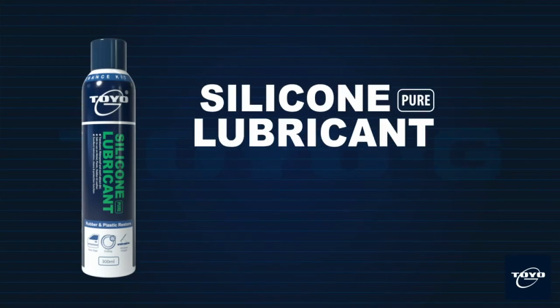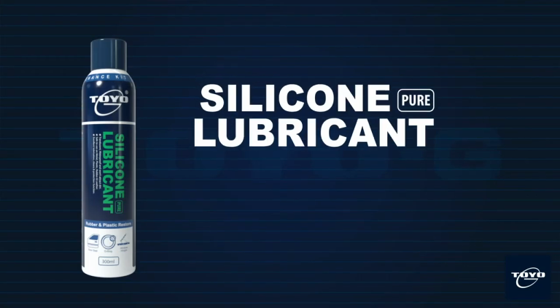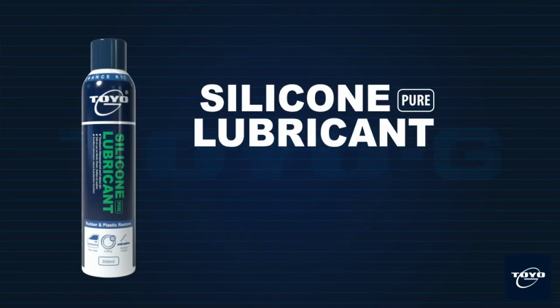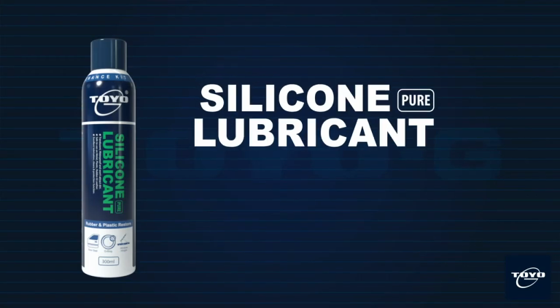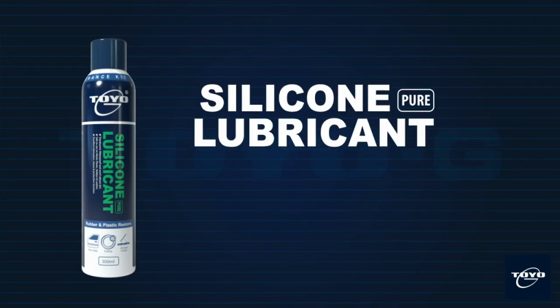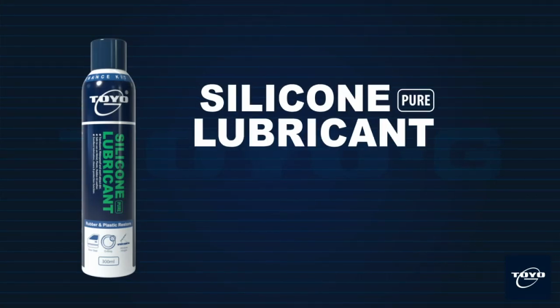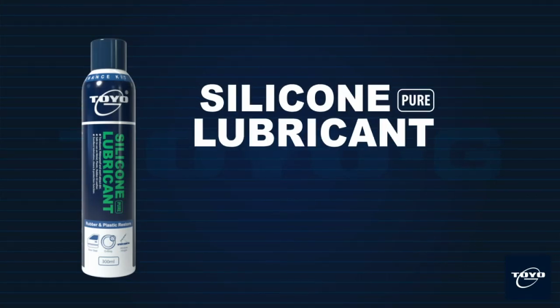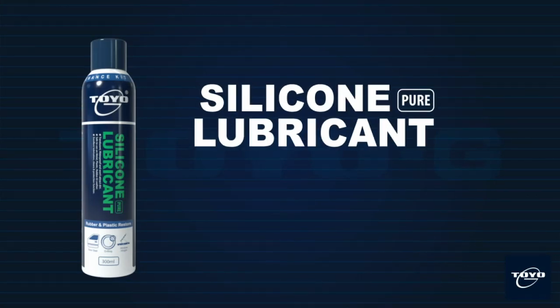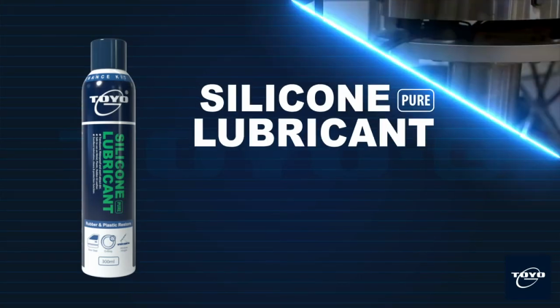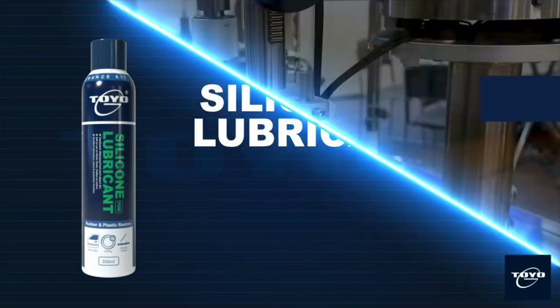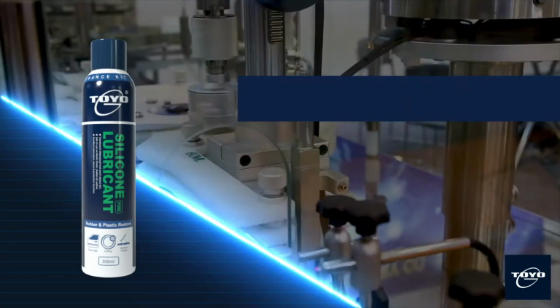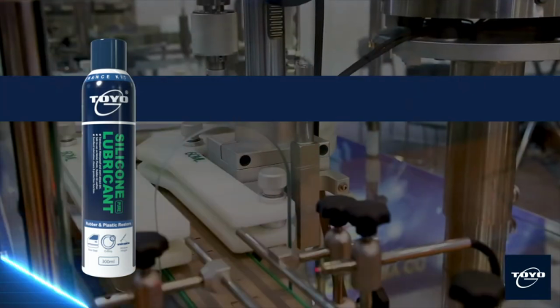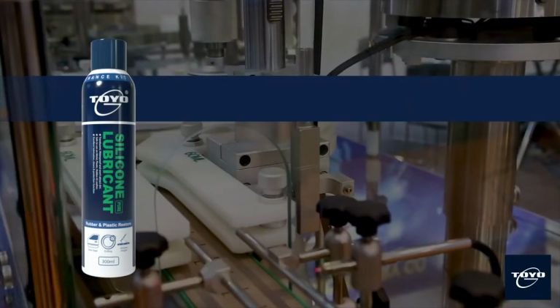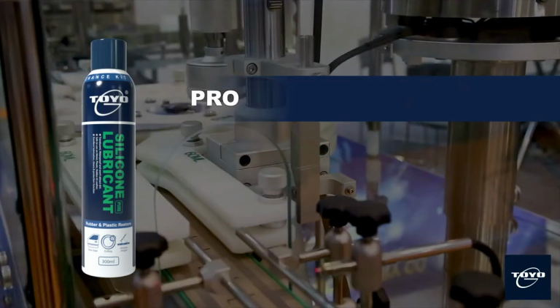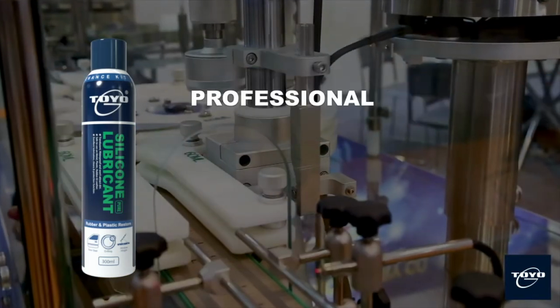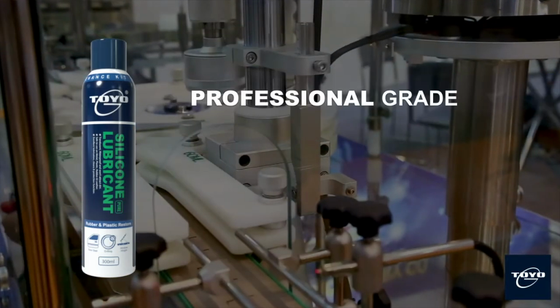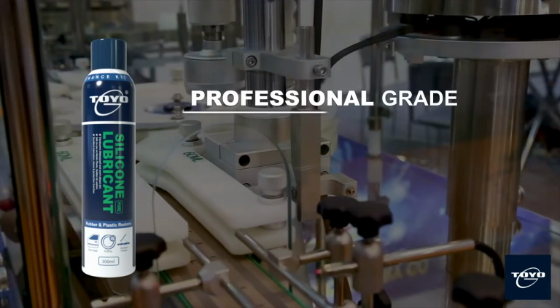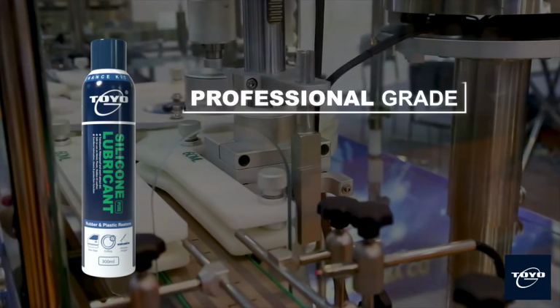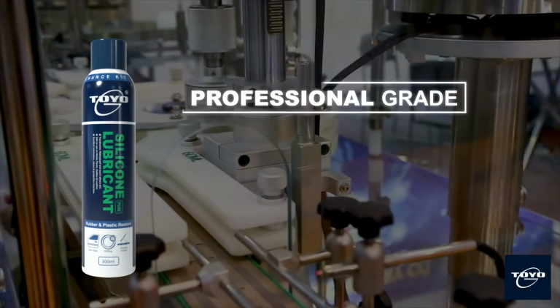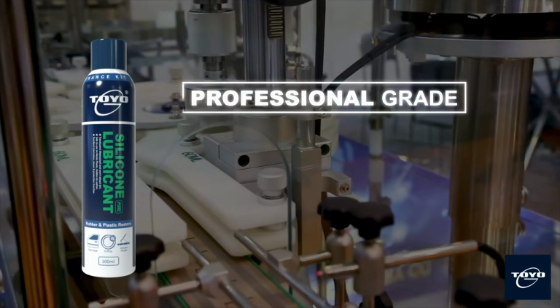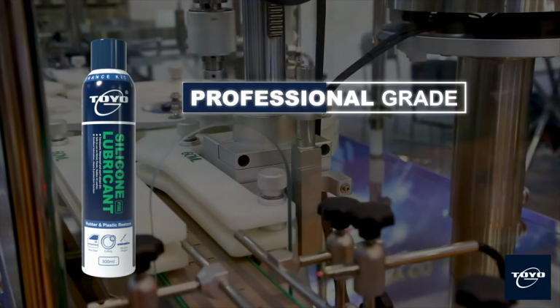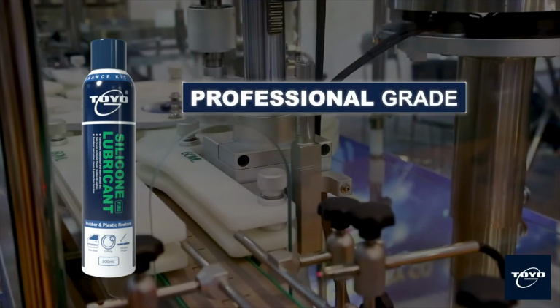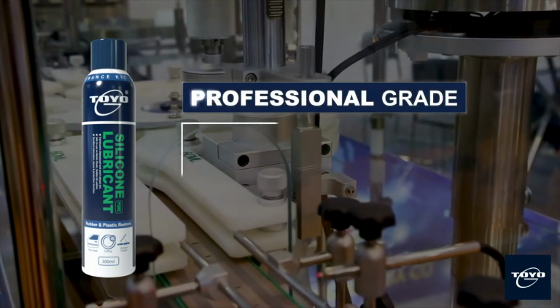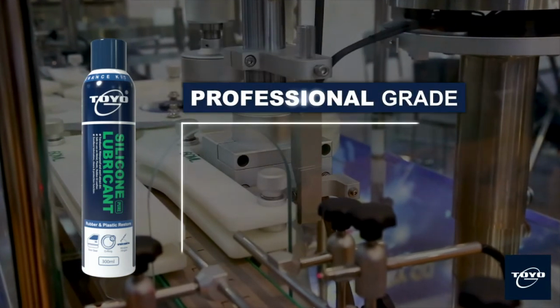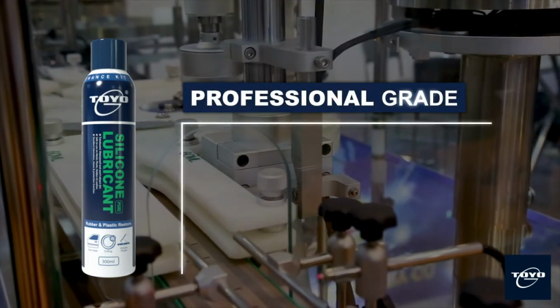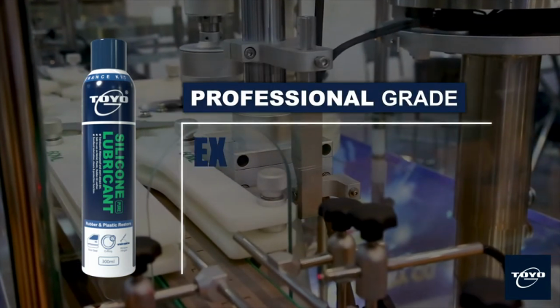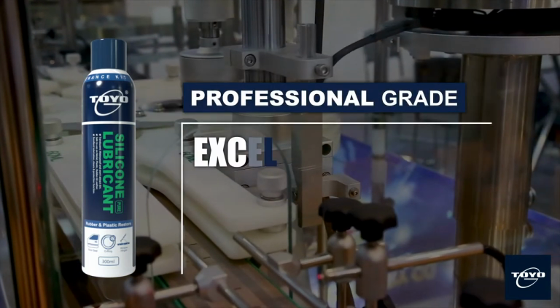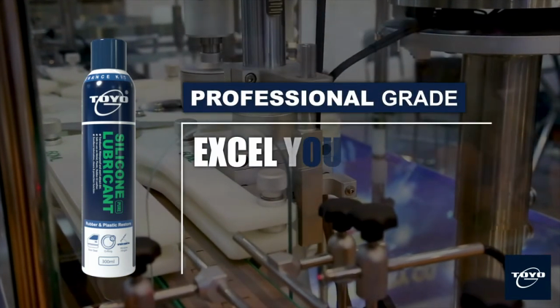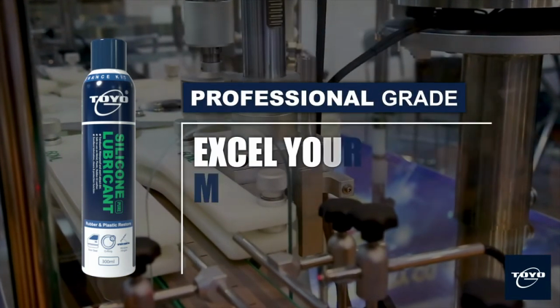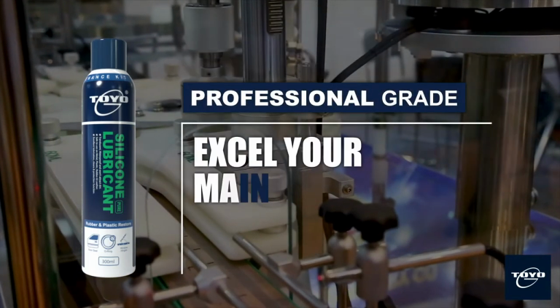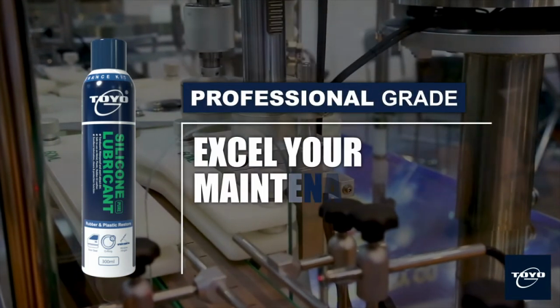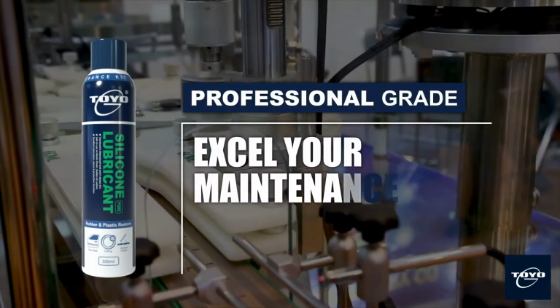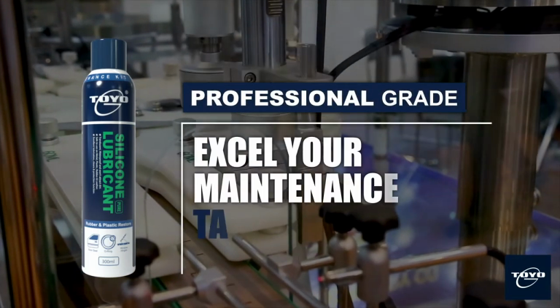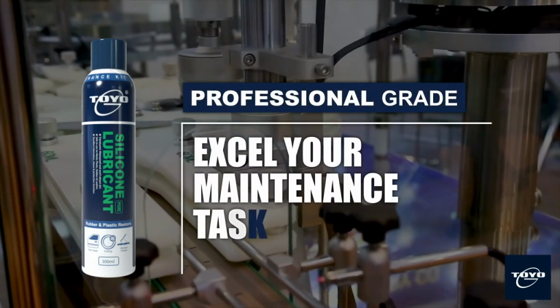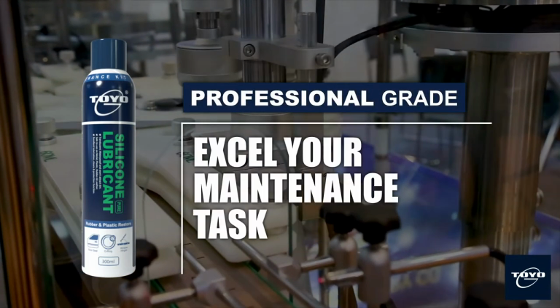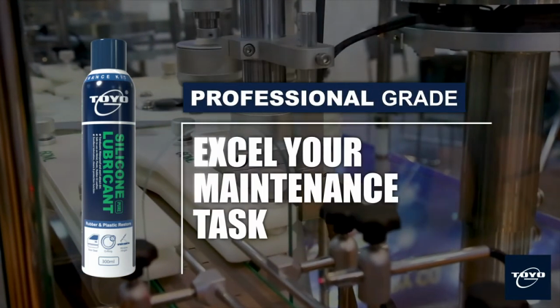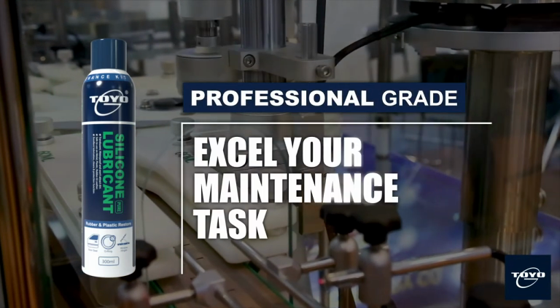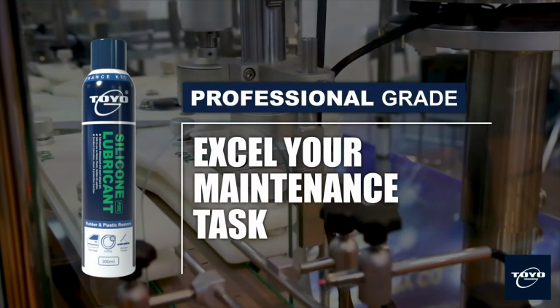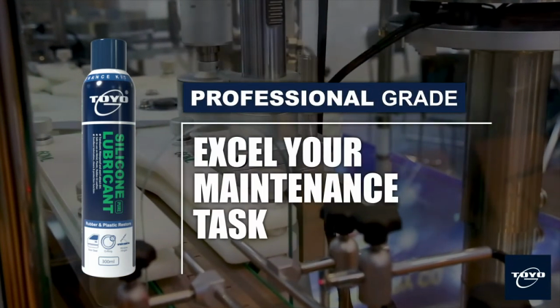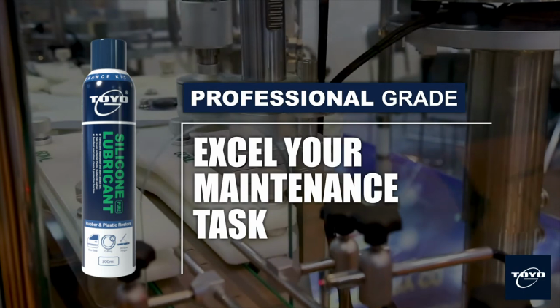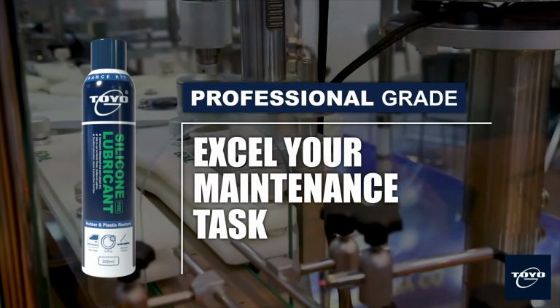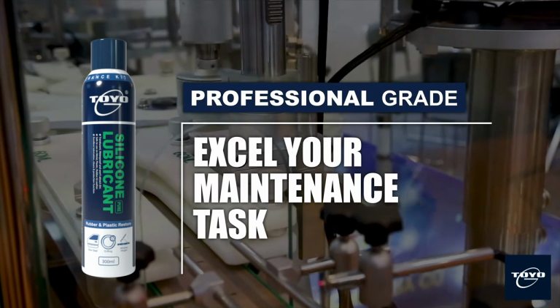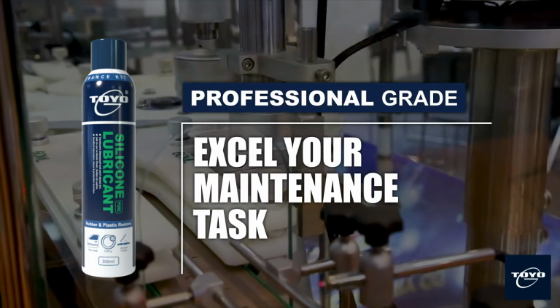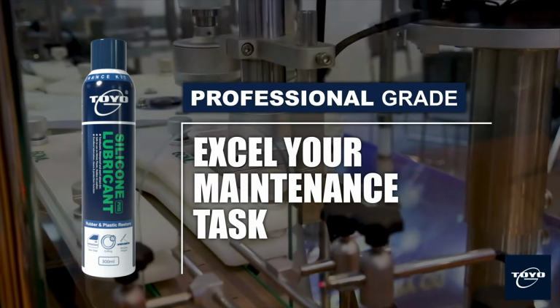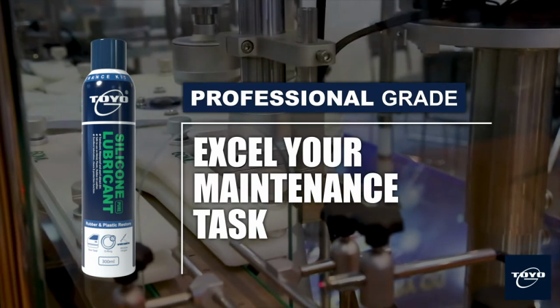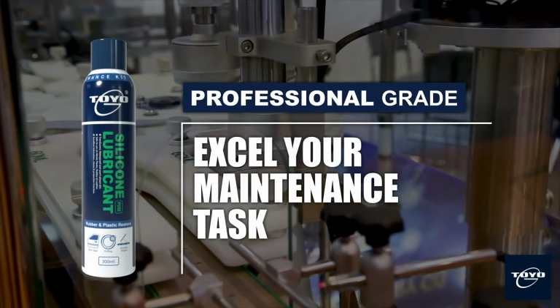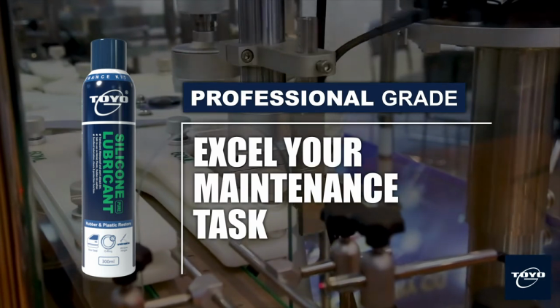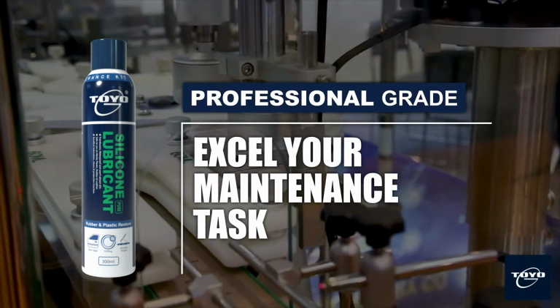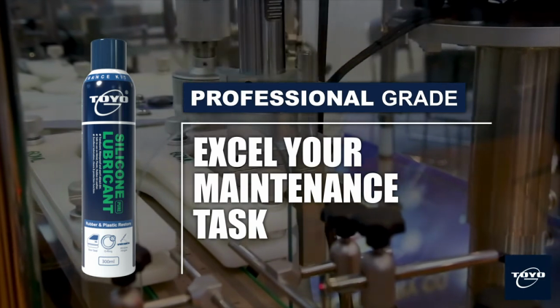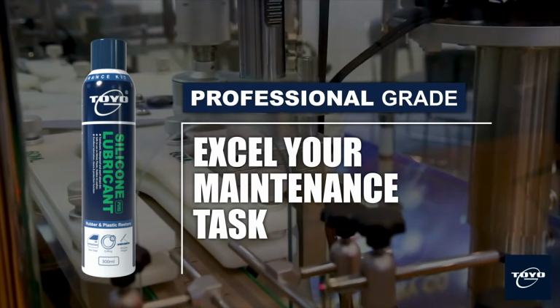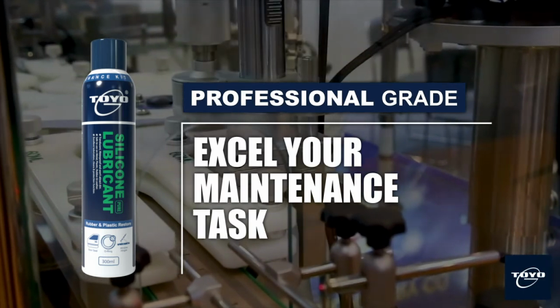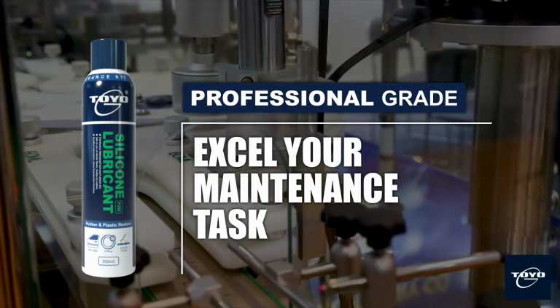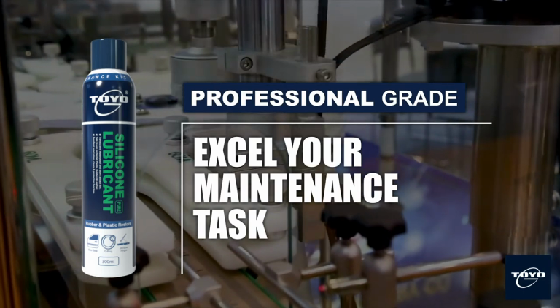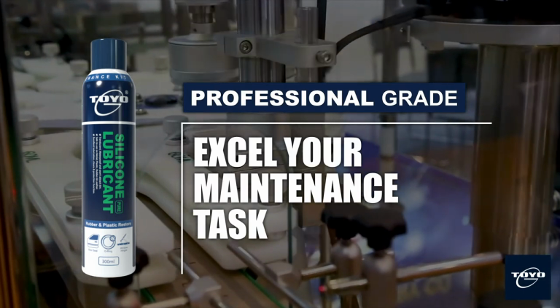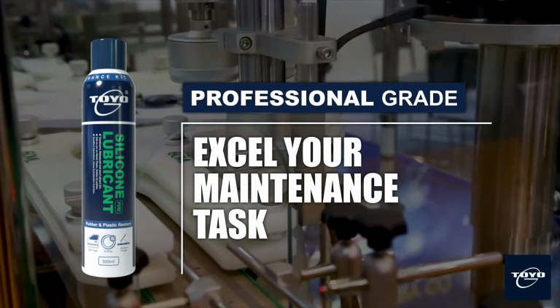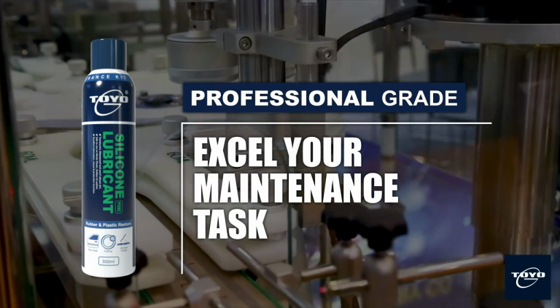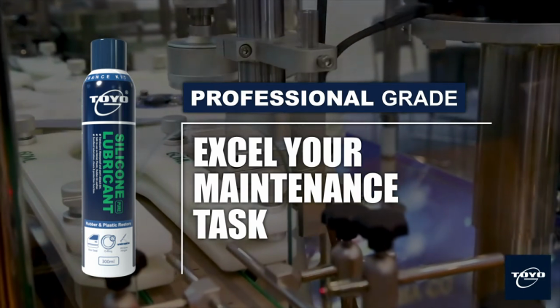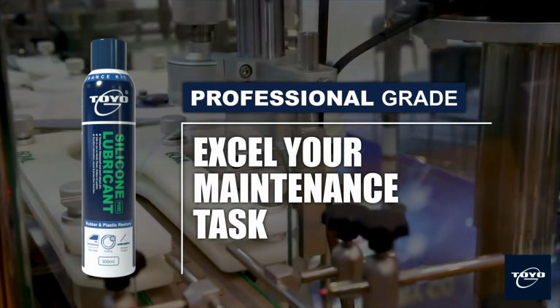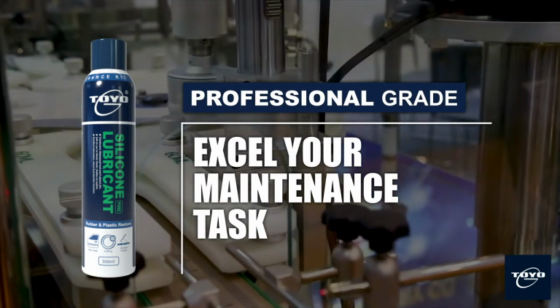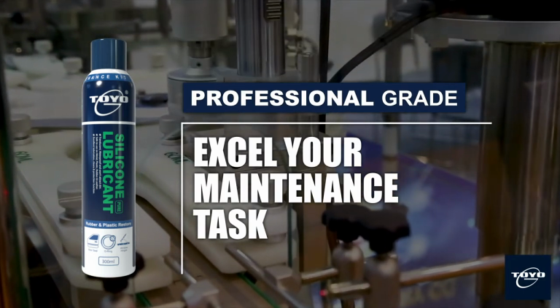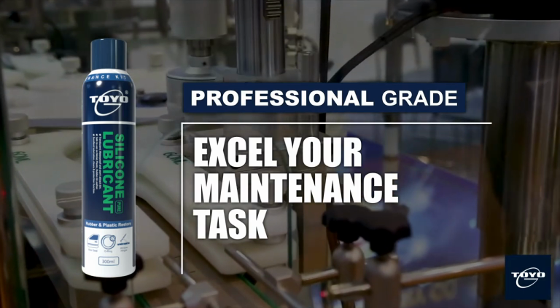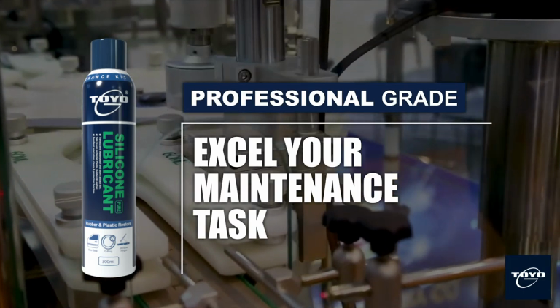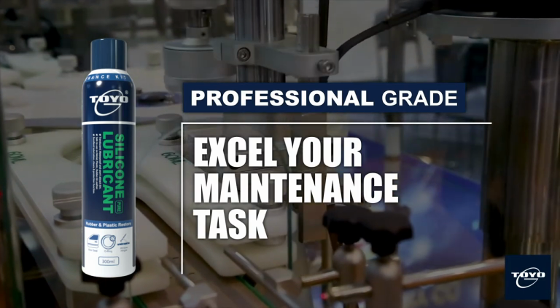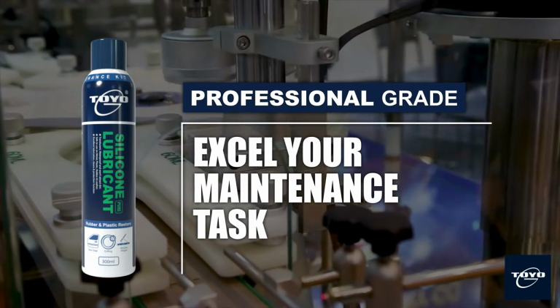Toyo G silicone lubricant is specially built to excel your maintenance task. Toyo G, your professional maintenance kit.